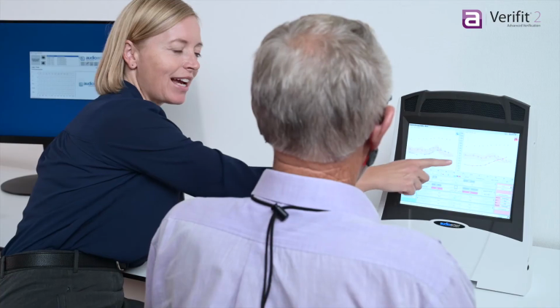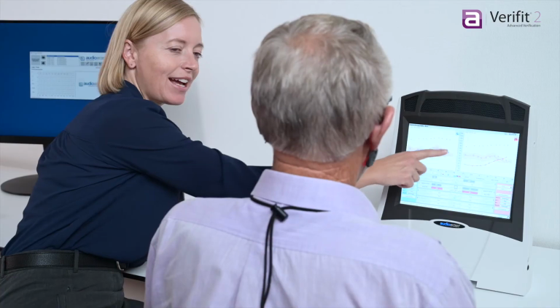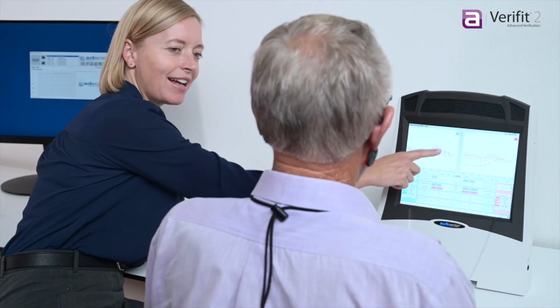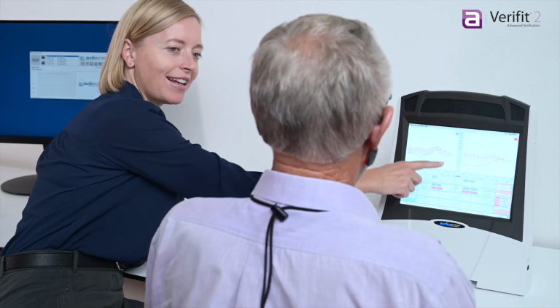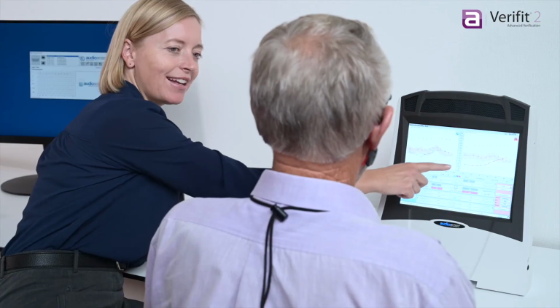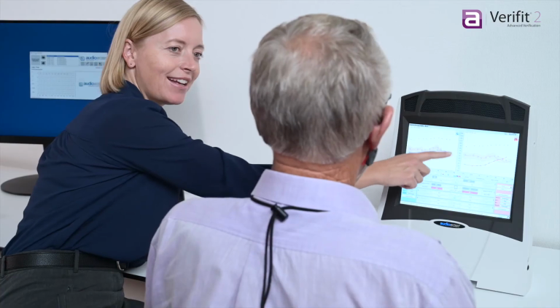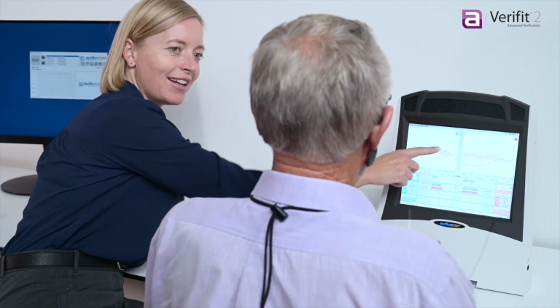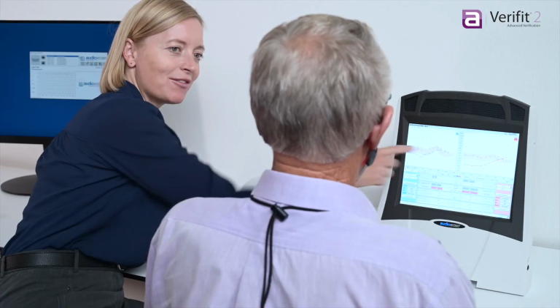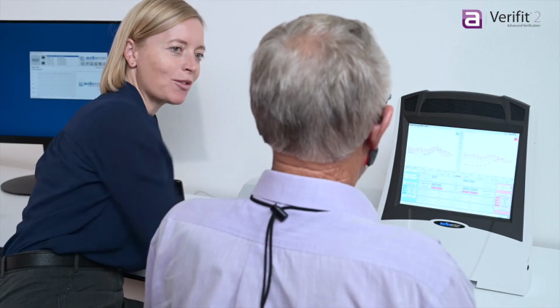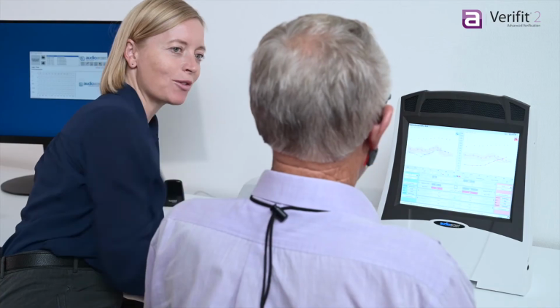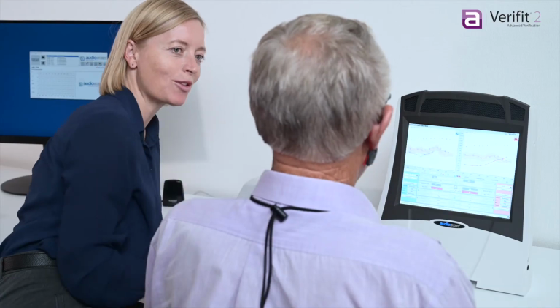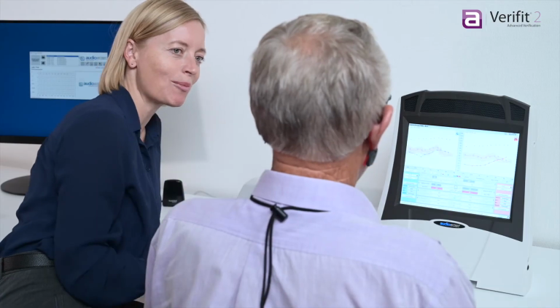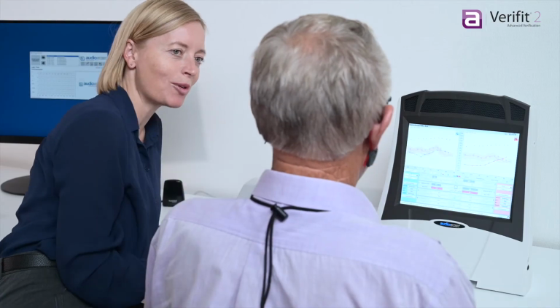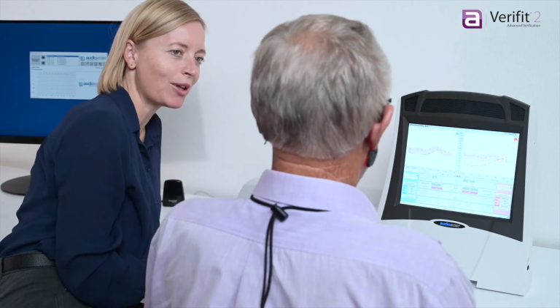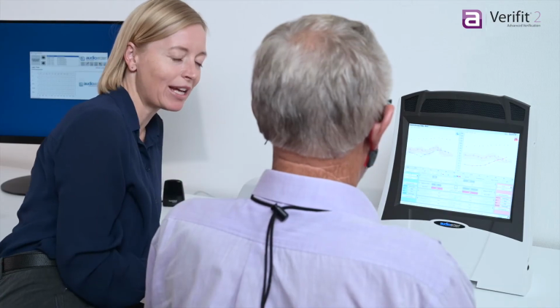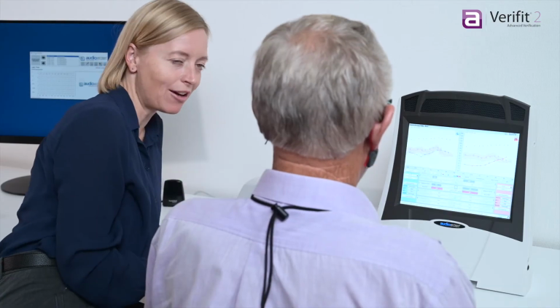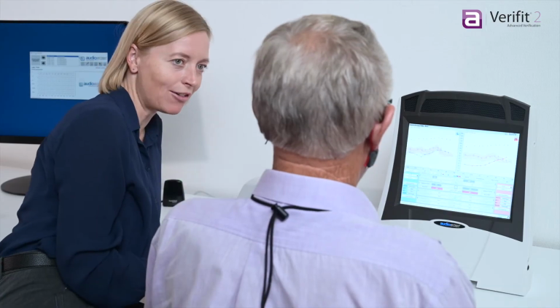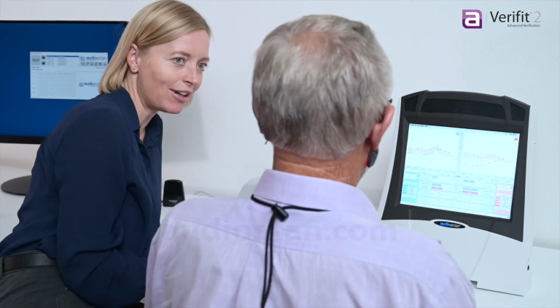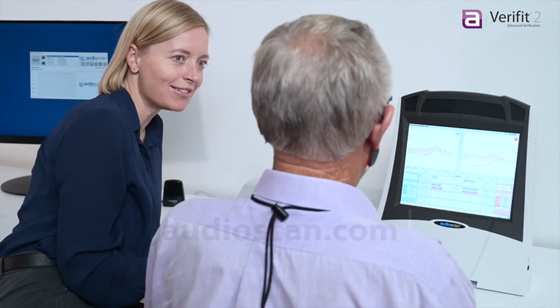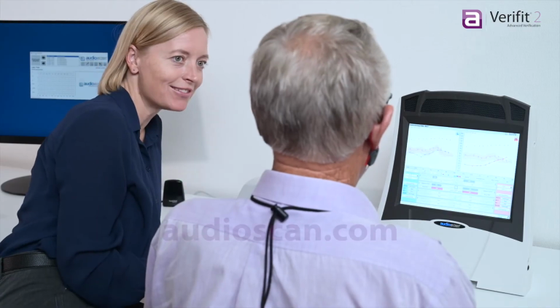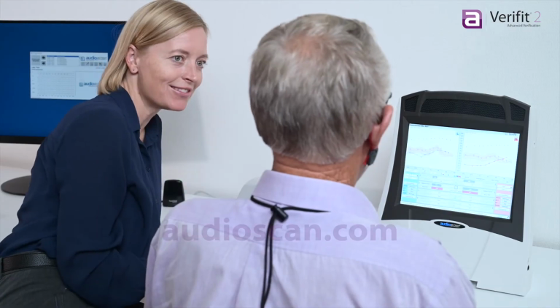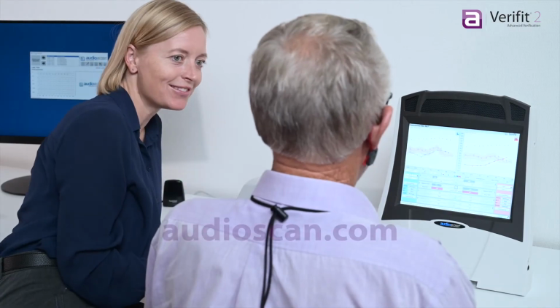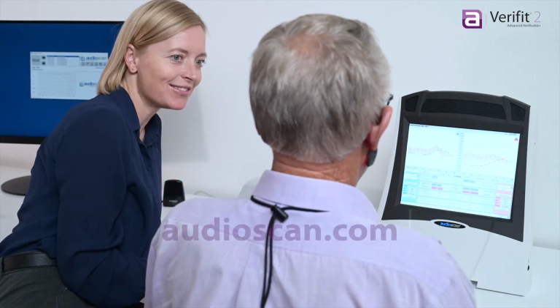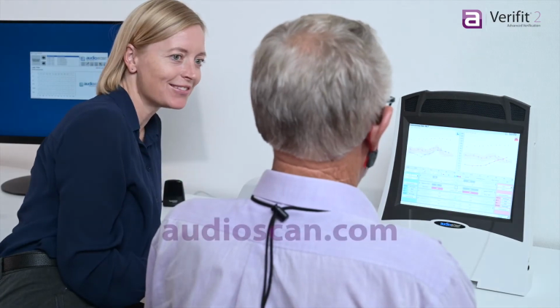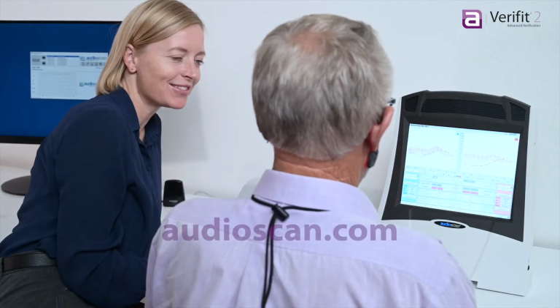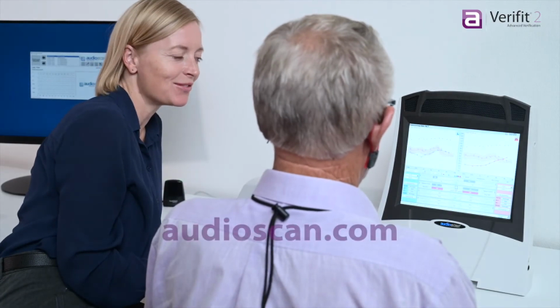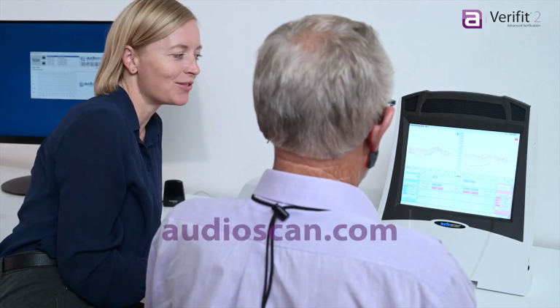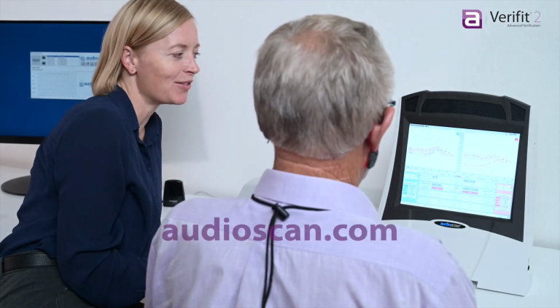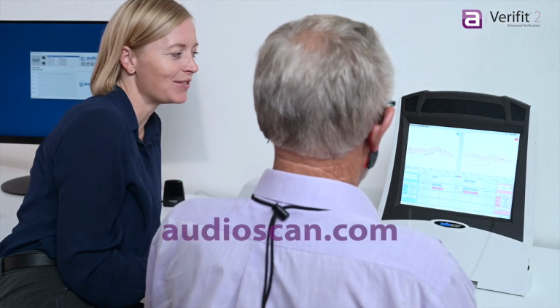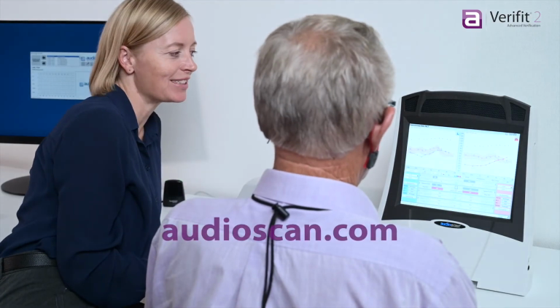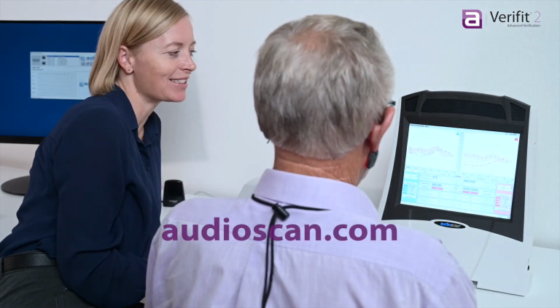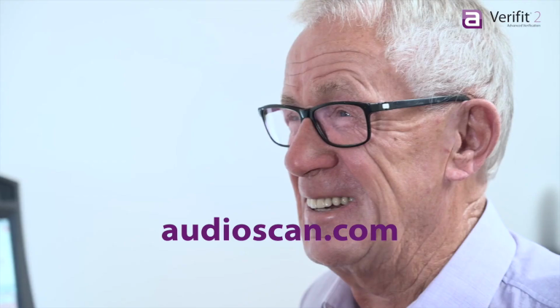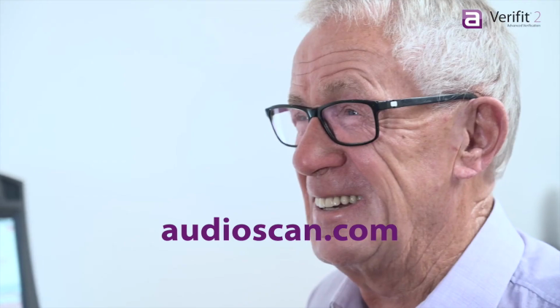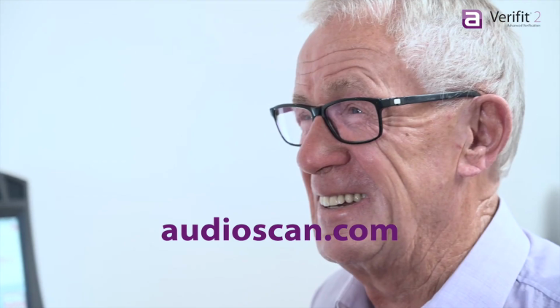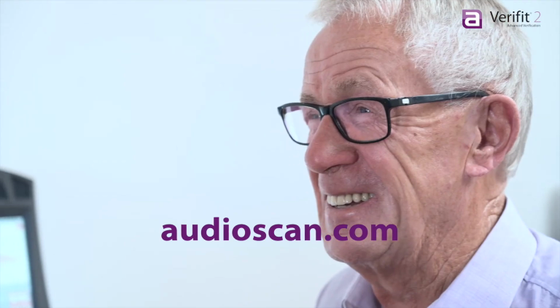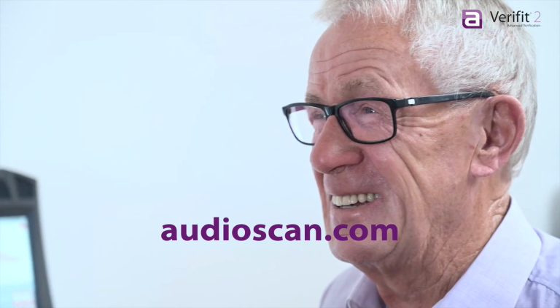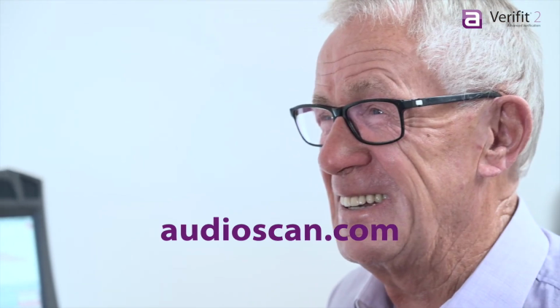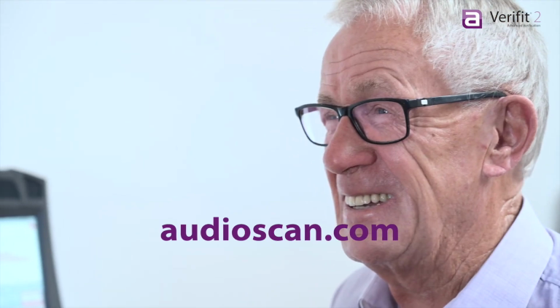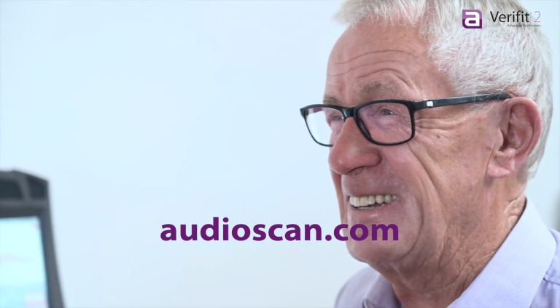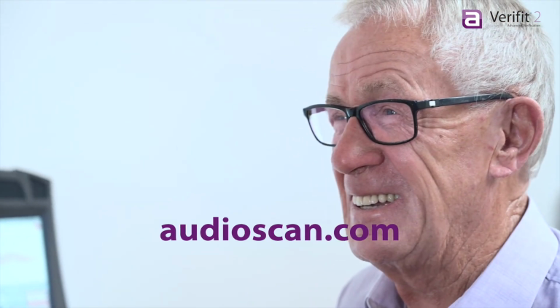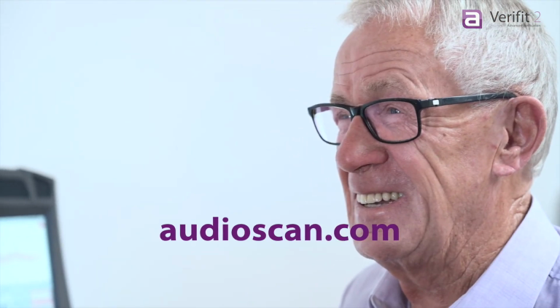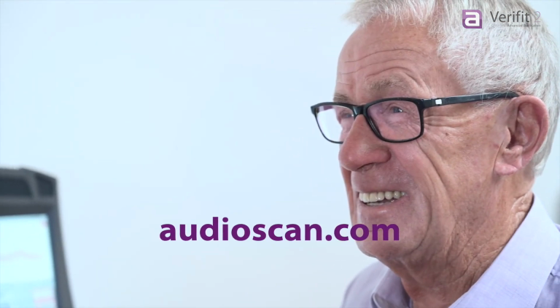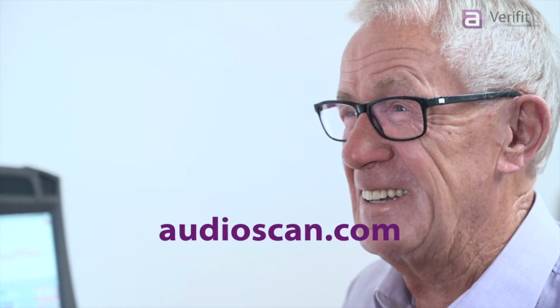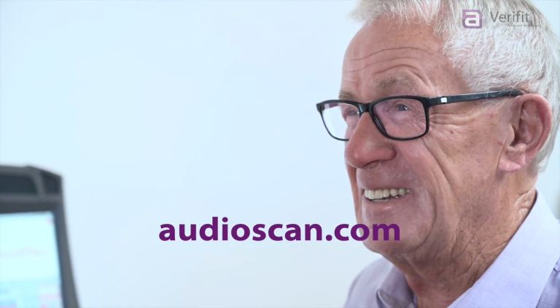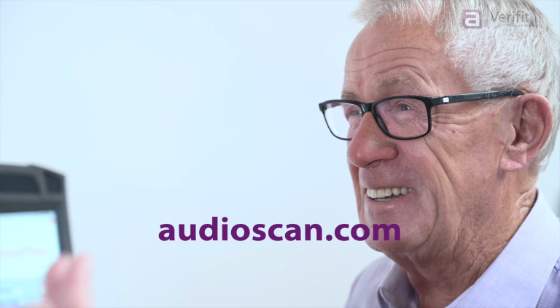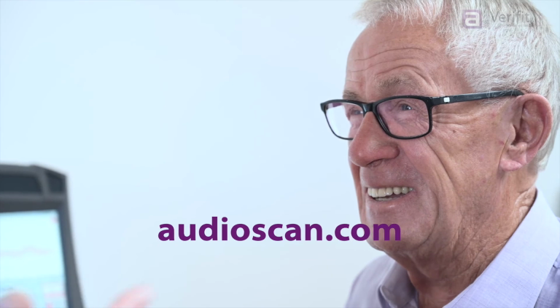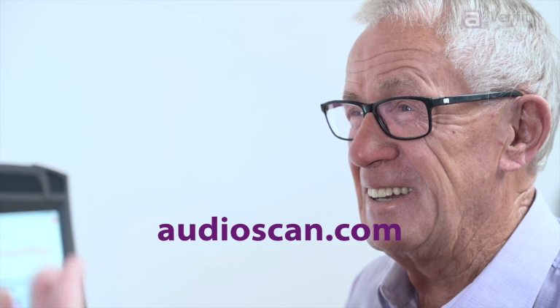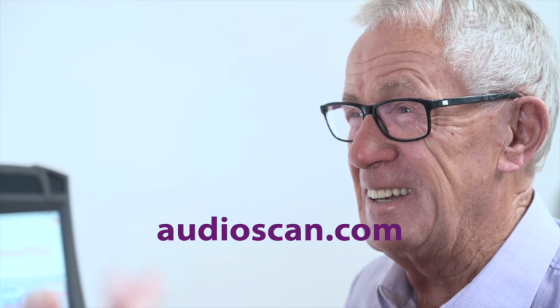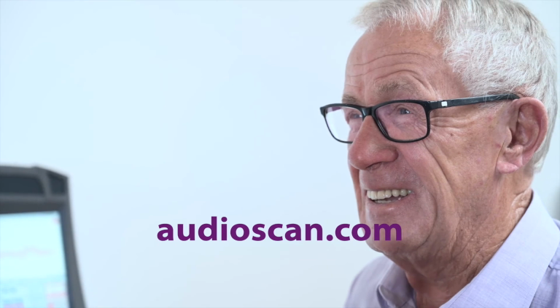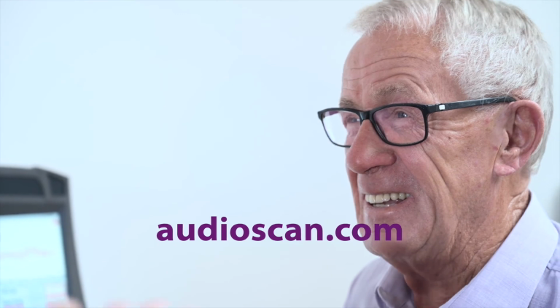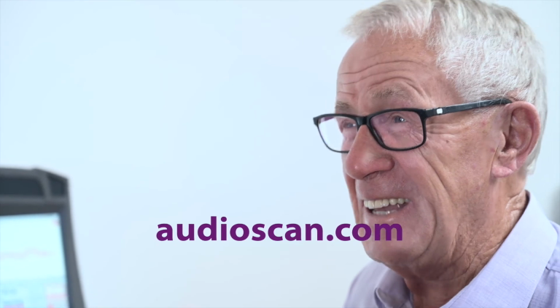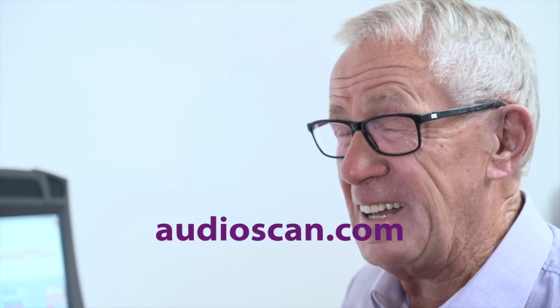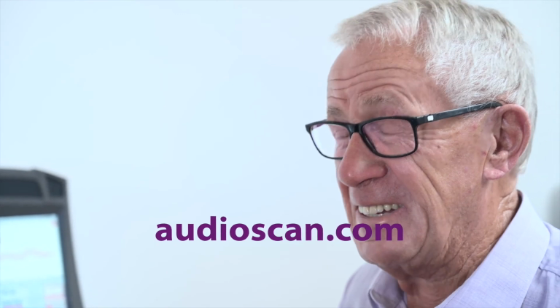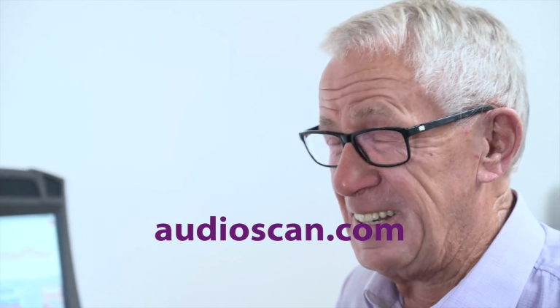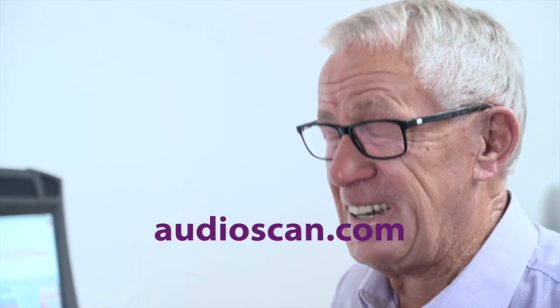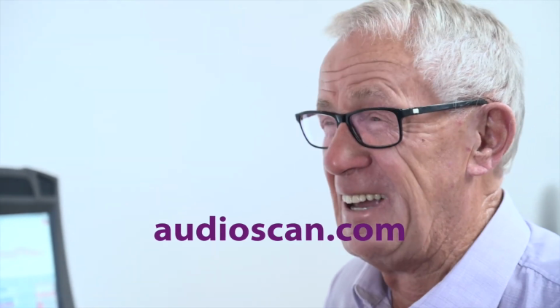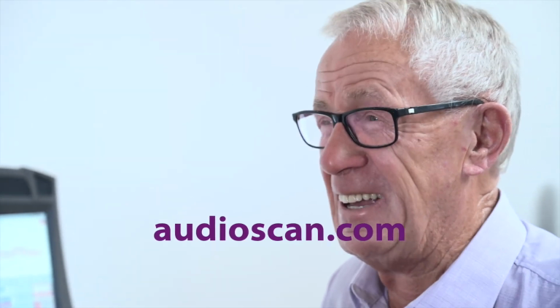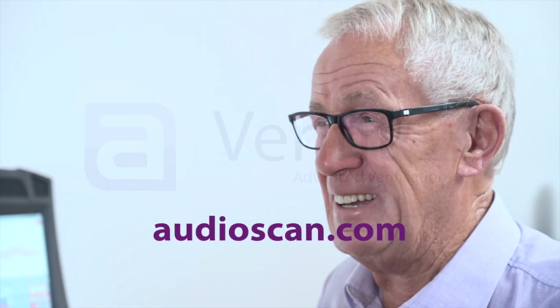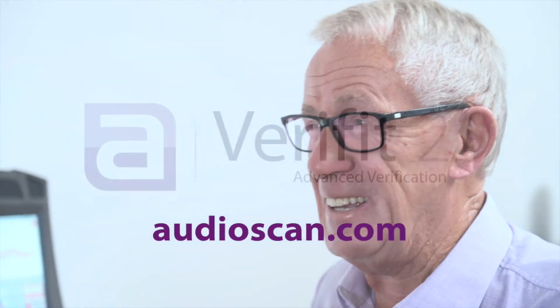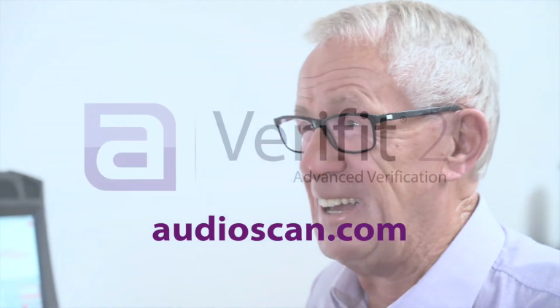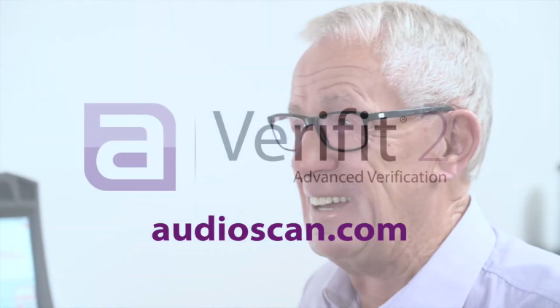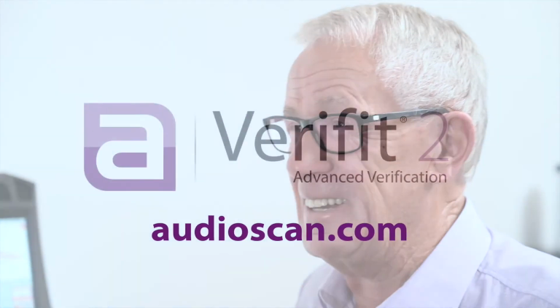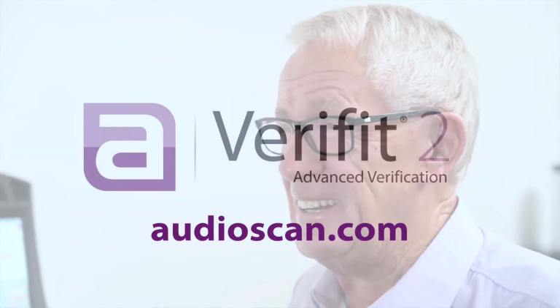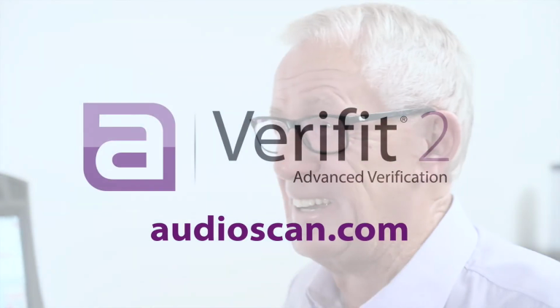Visit our website at audioscan.com or contact your local distributor to learn more about the Verifit2. Thank you.